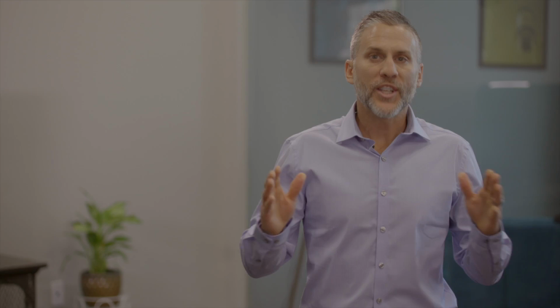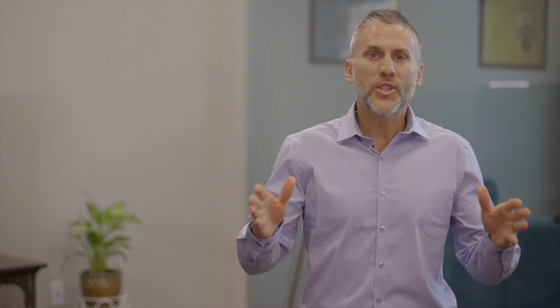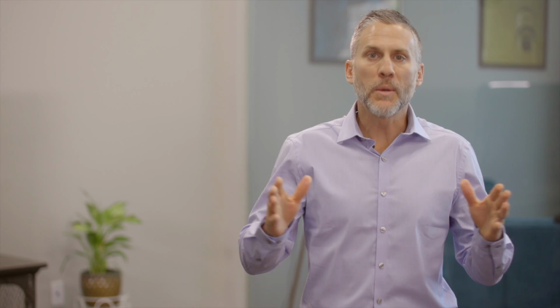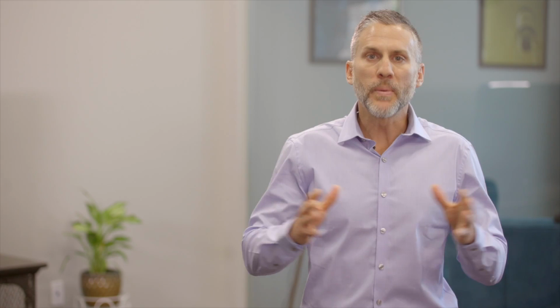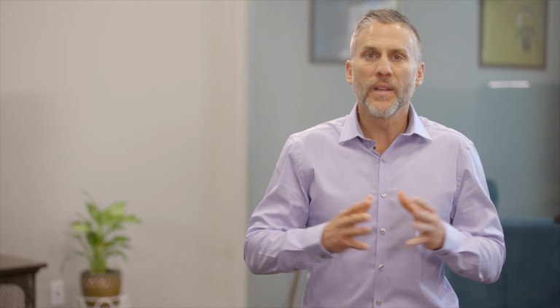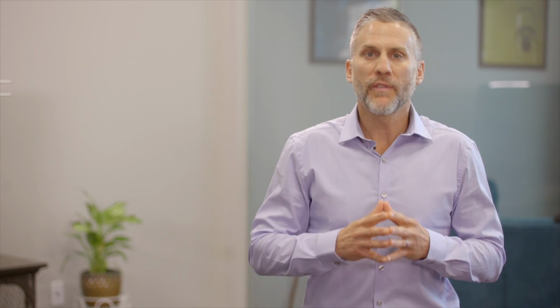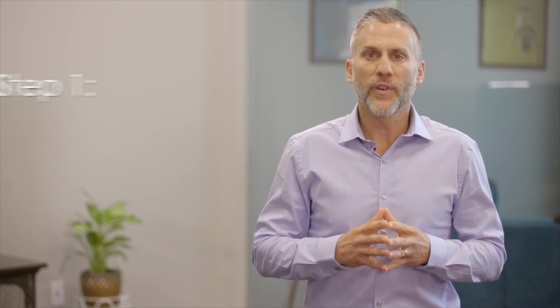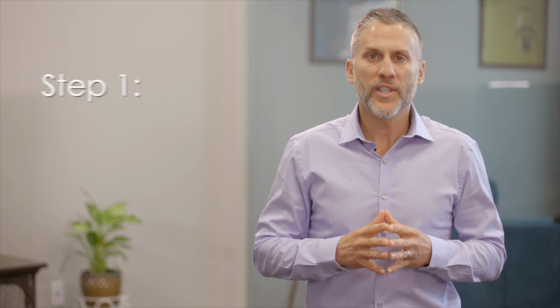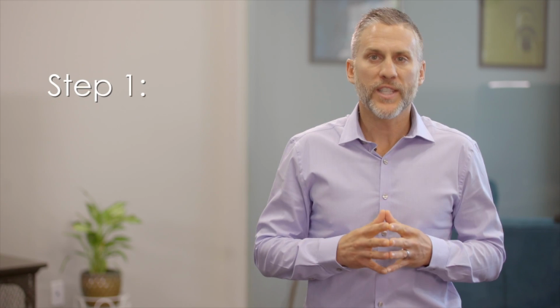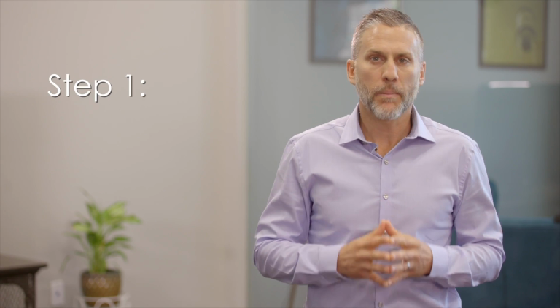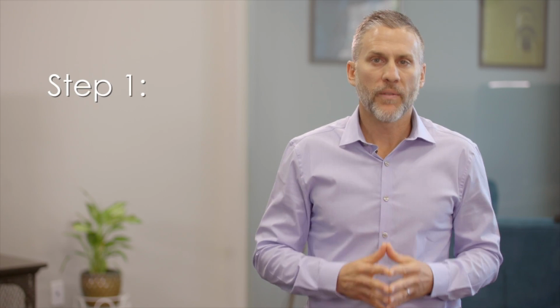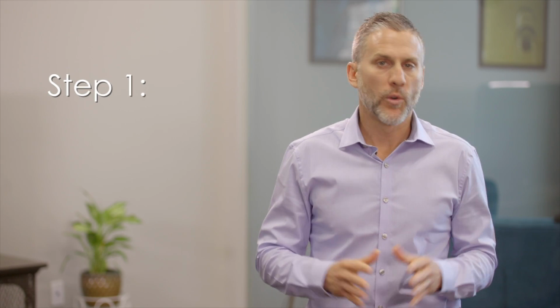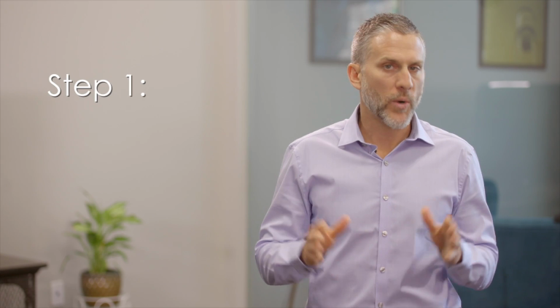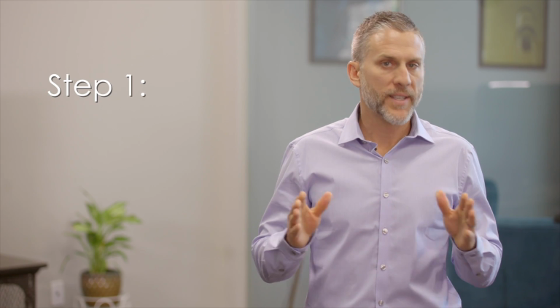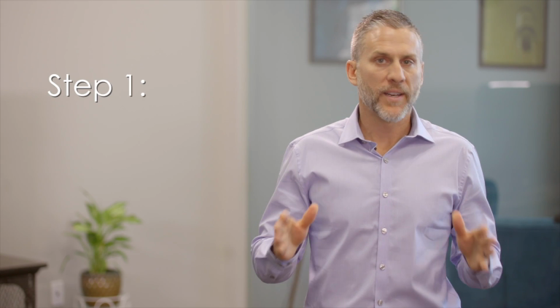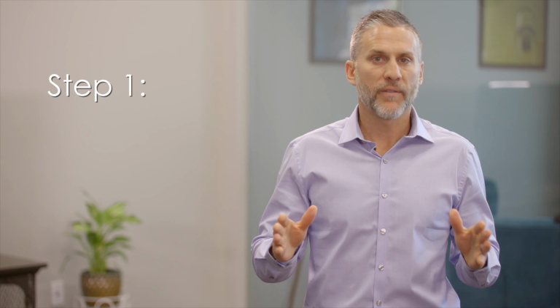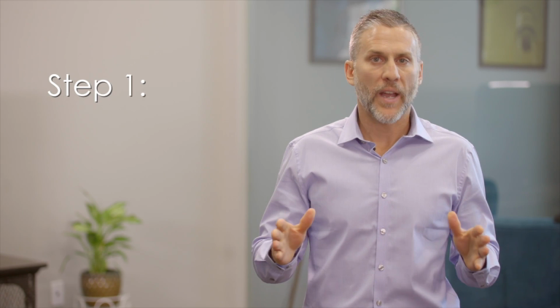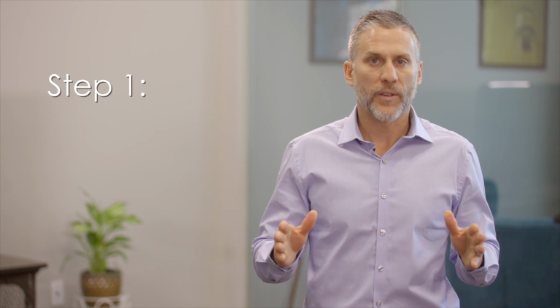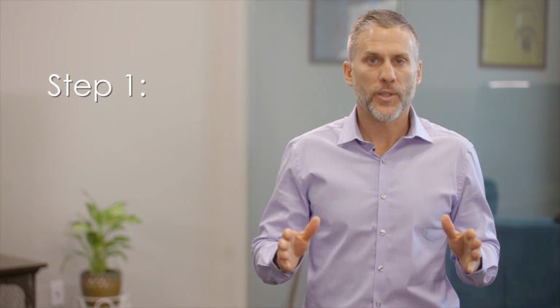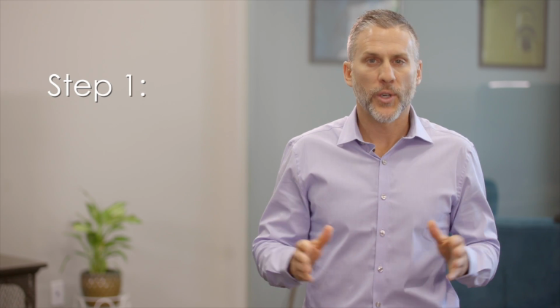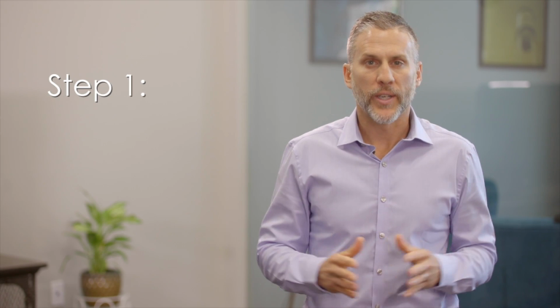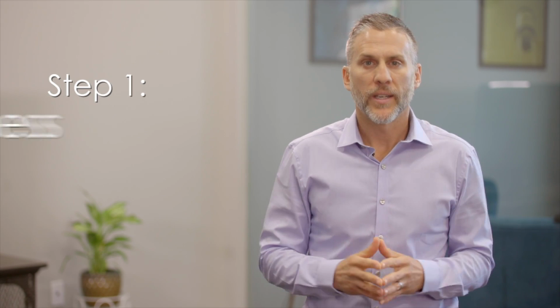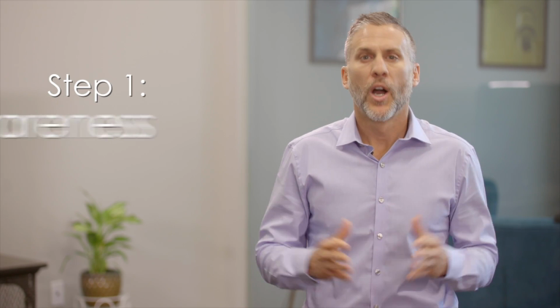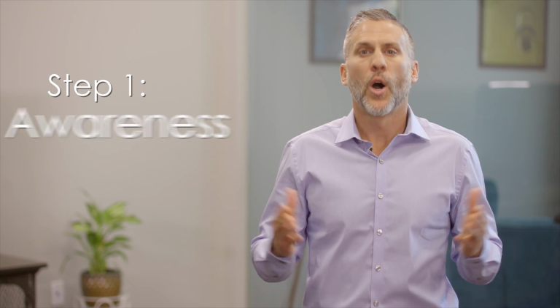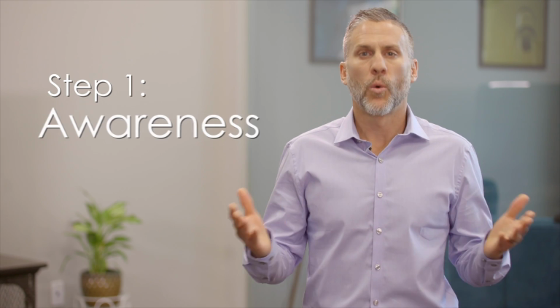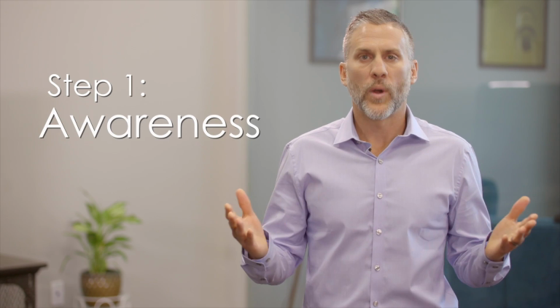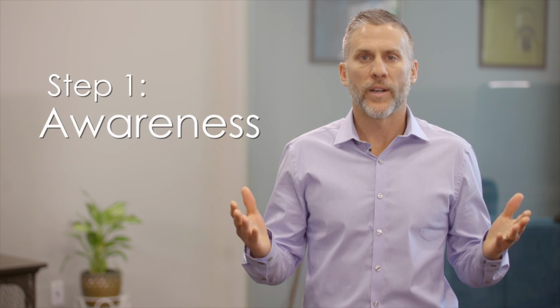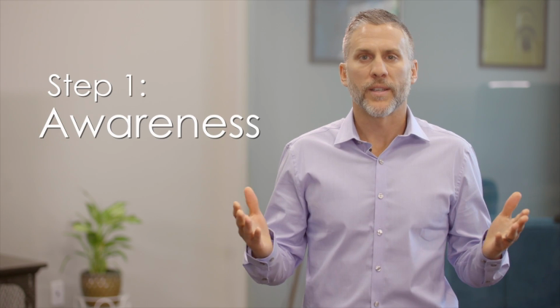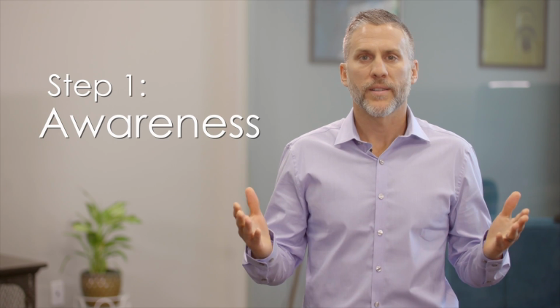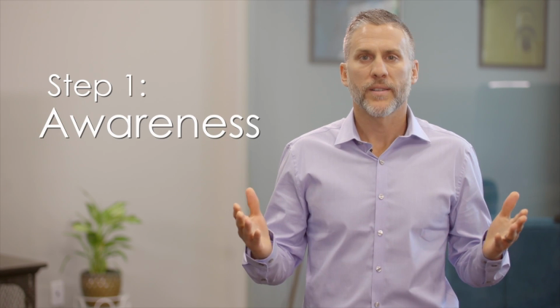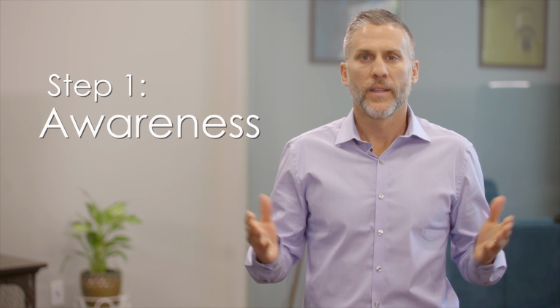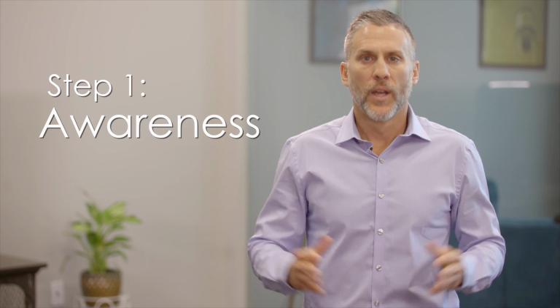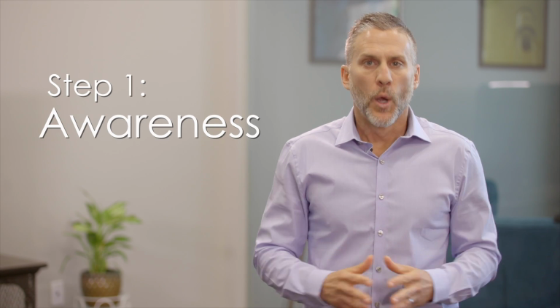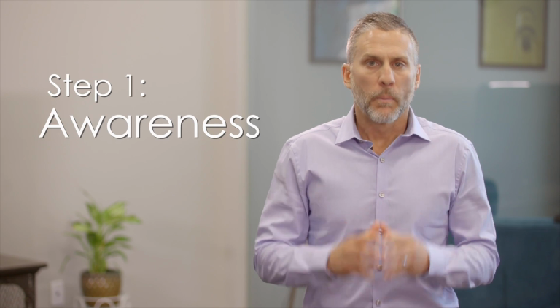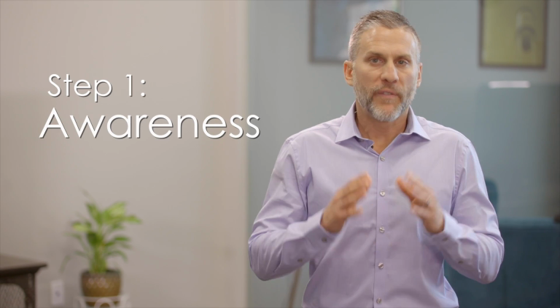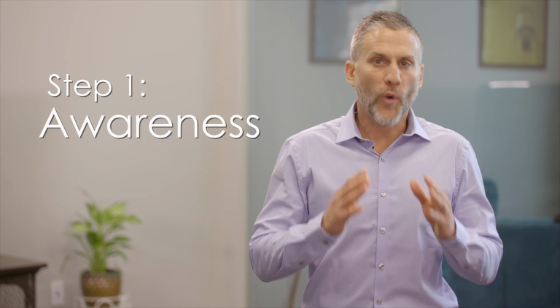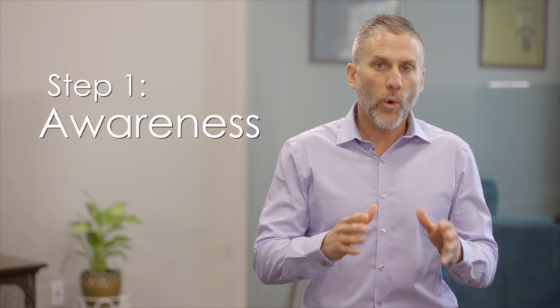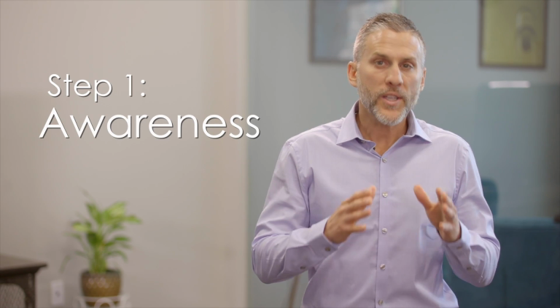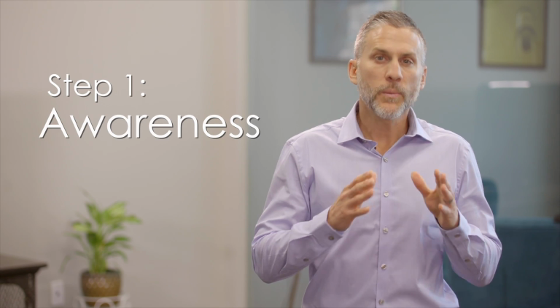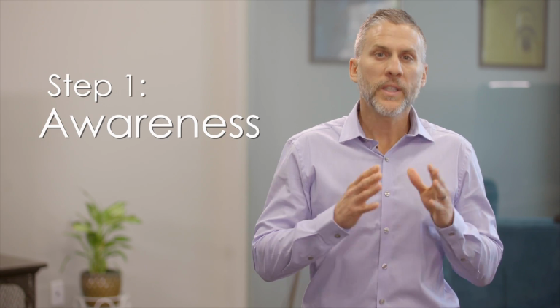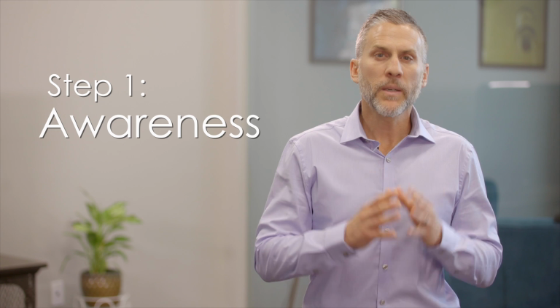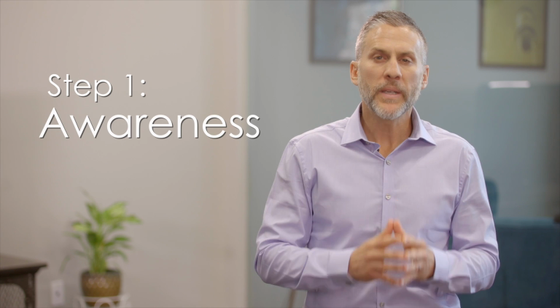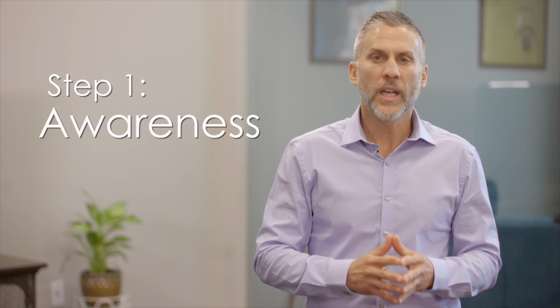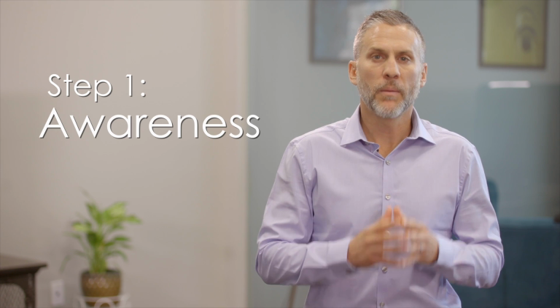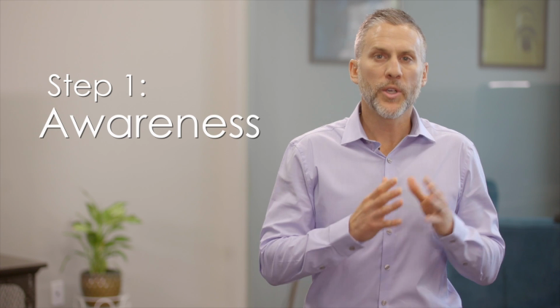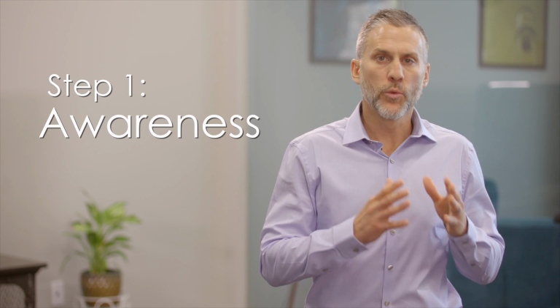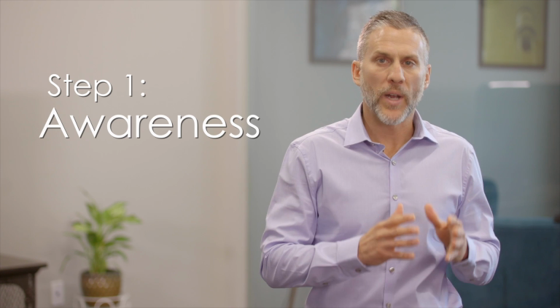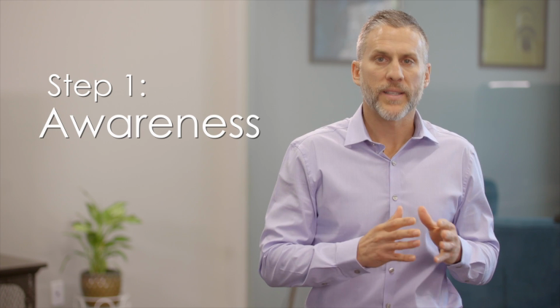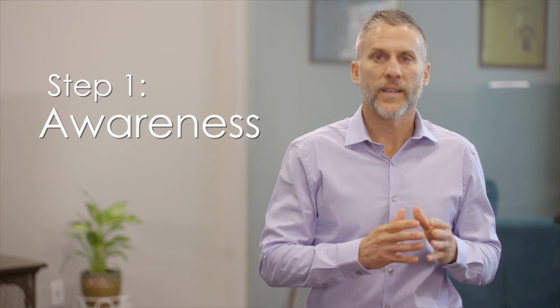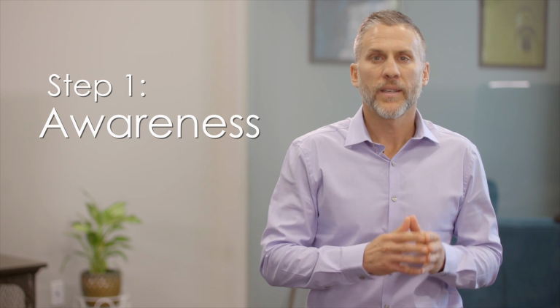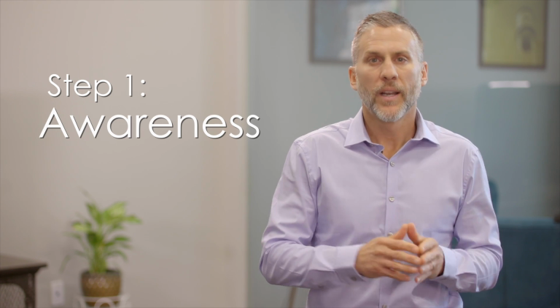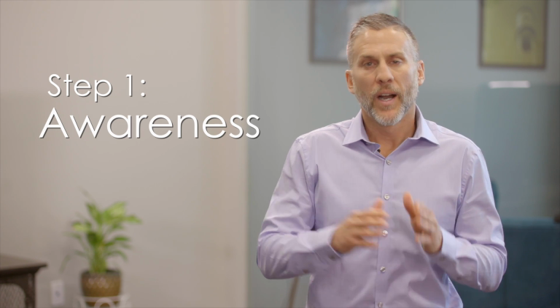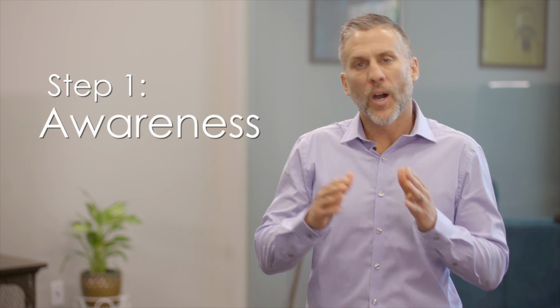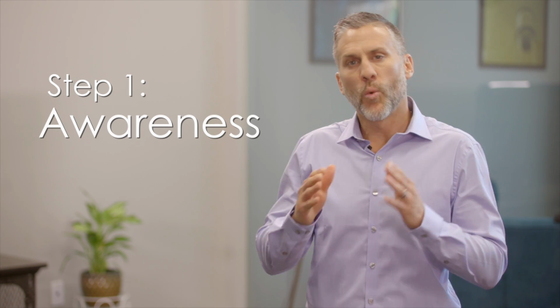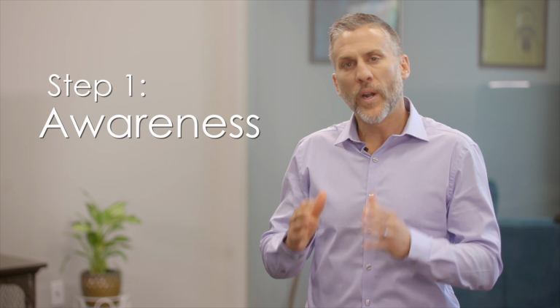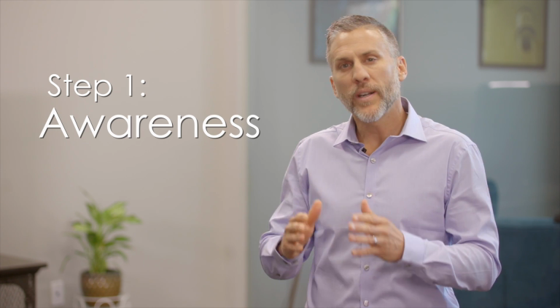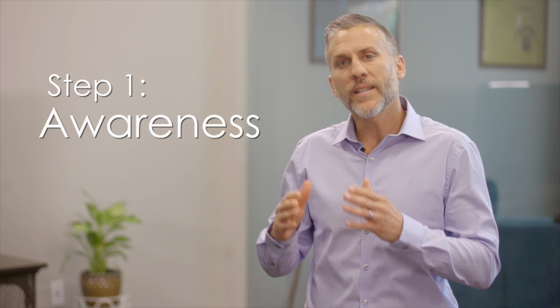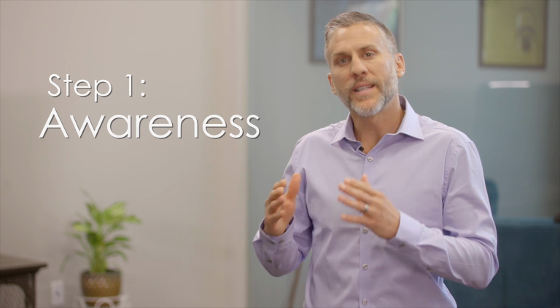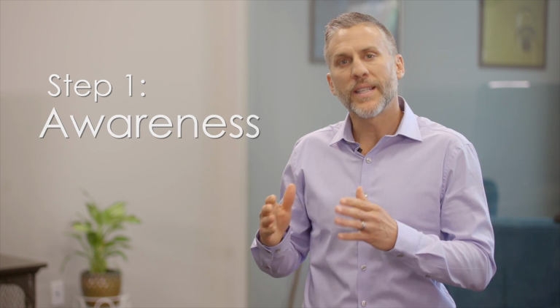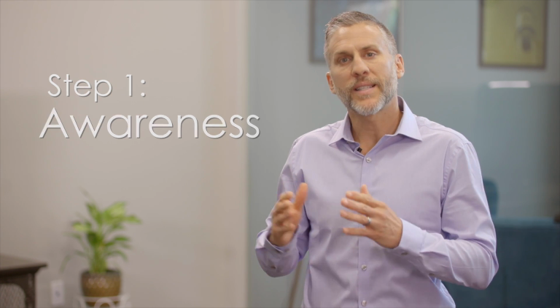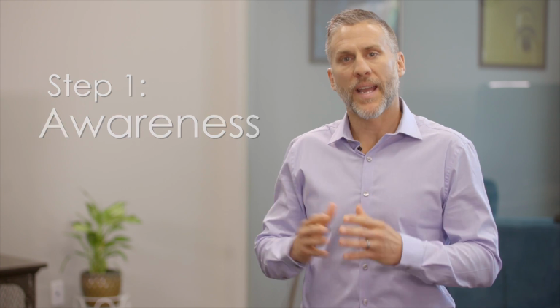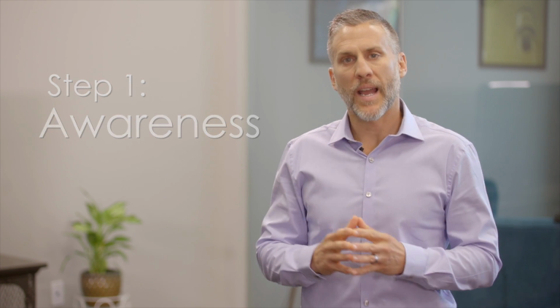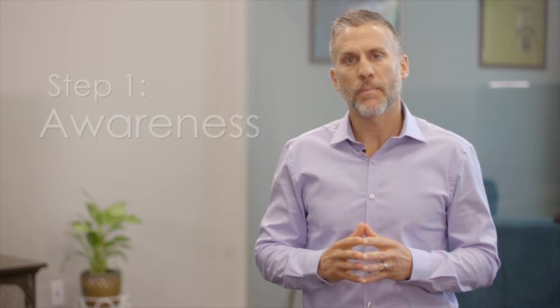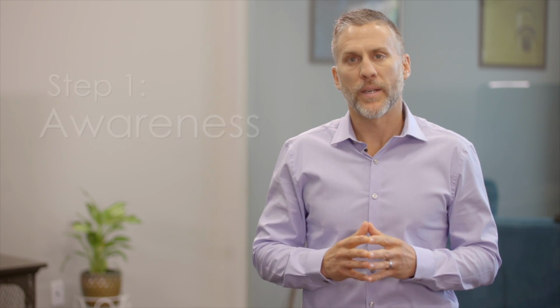Let's jump into the first step of the resident value journey: Awareness. Before someone can become a new resident, awareness needs to happen.